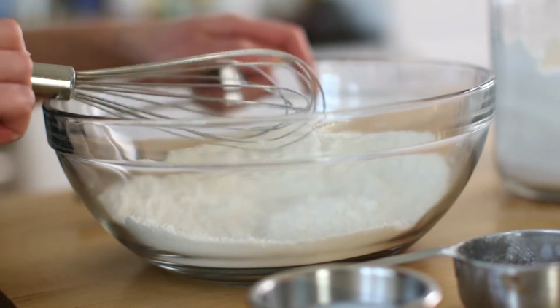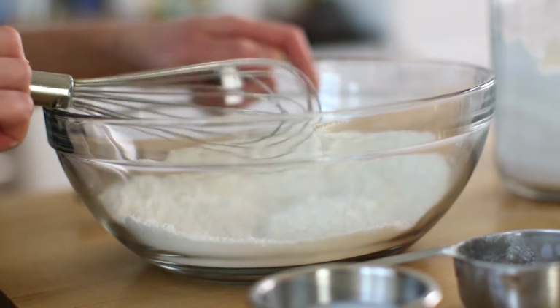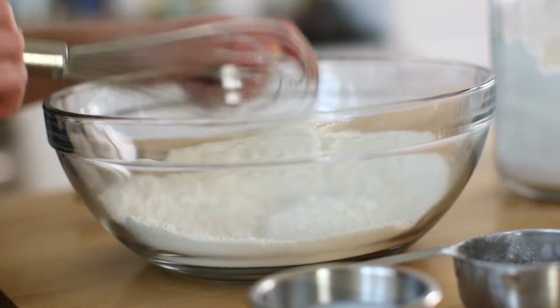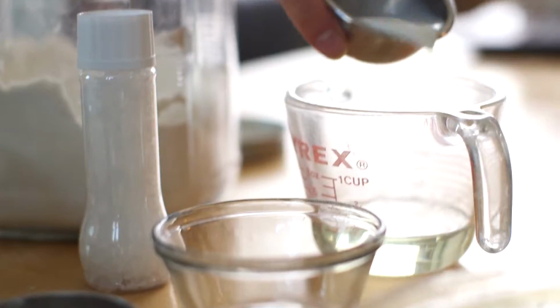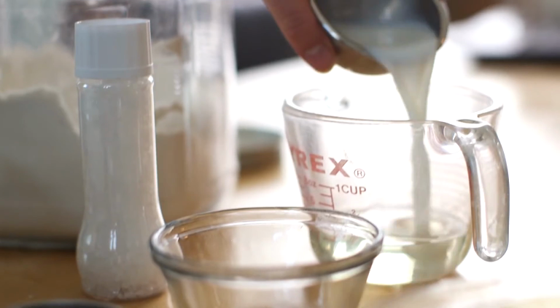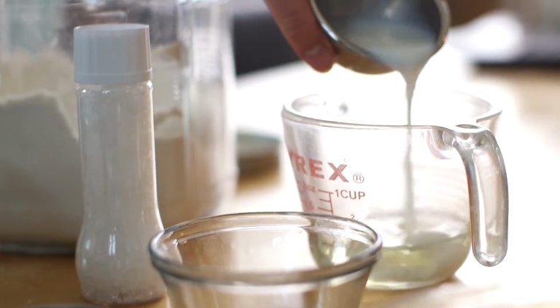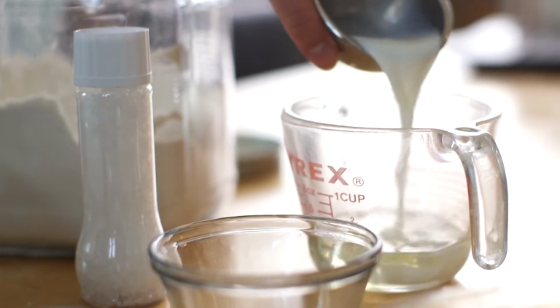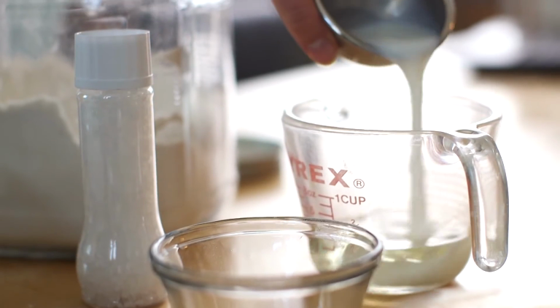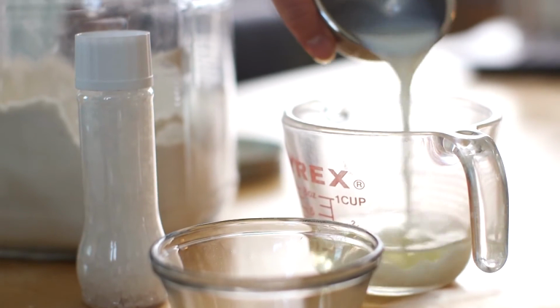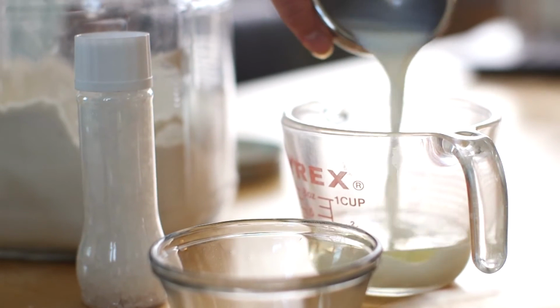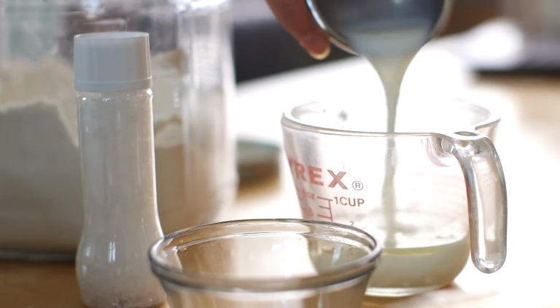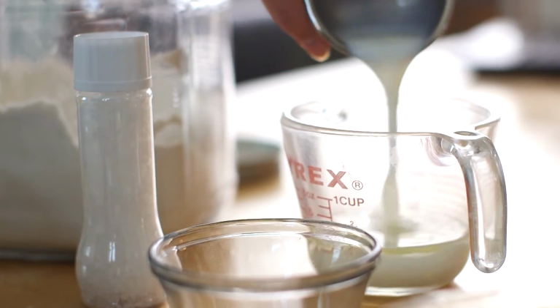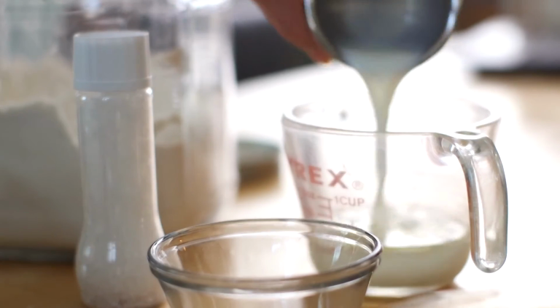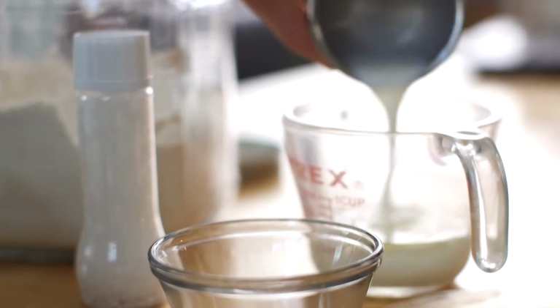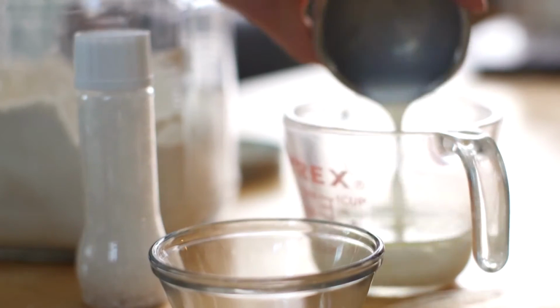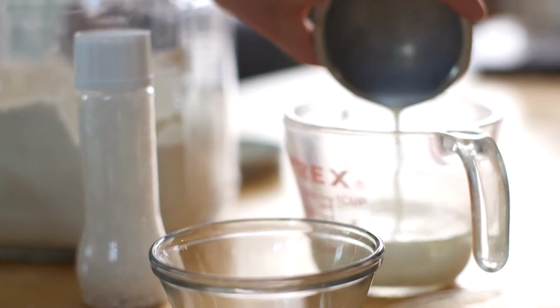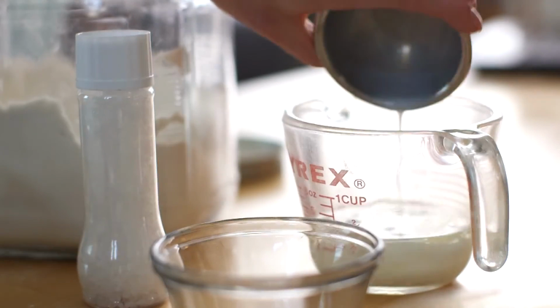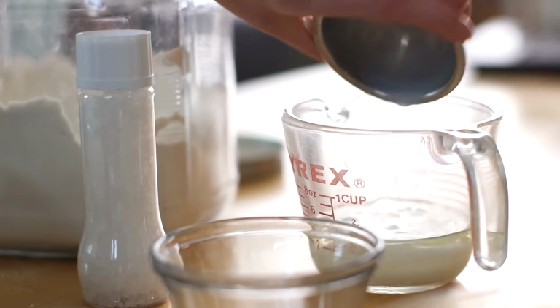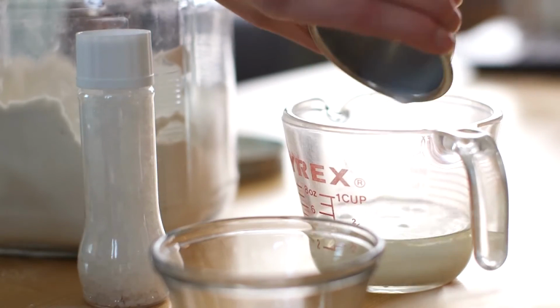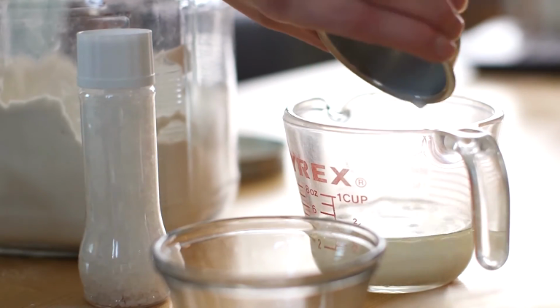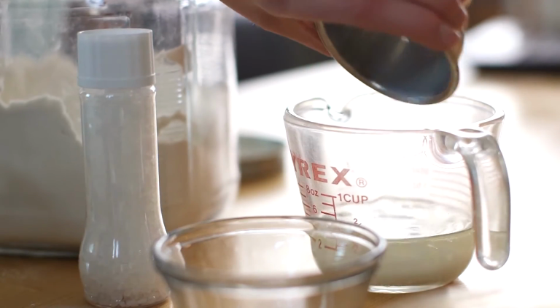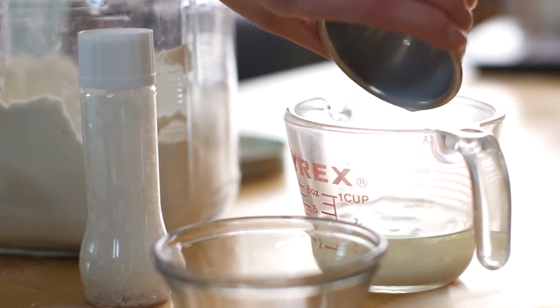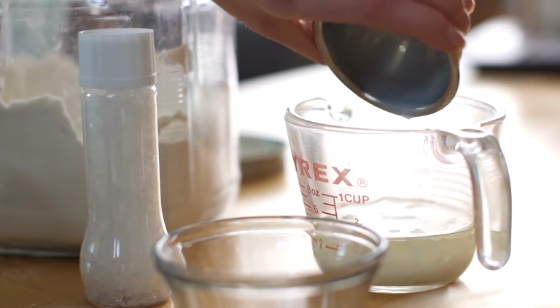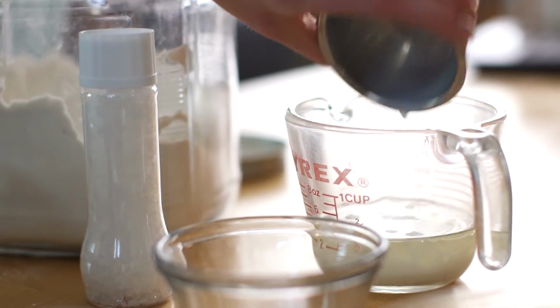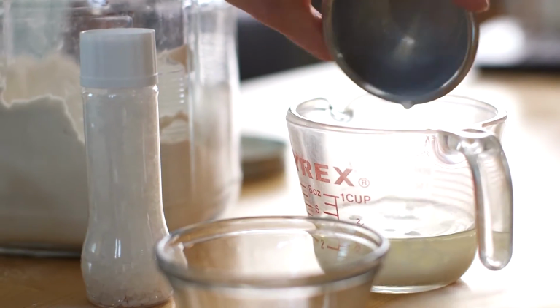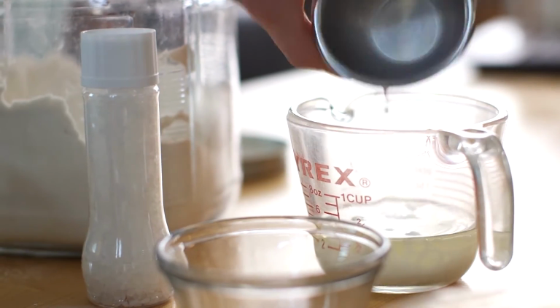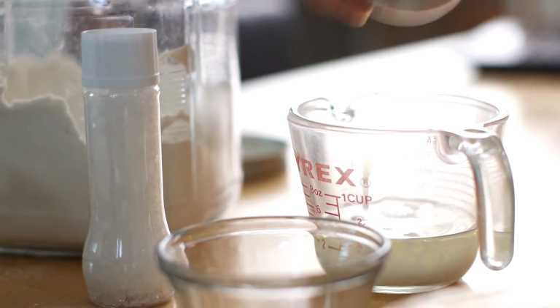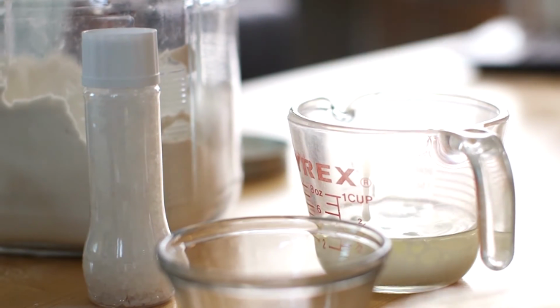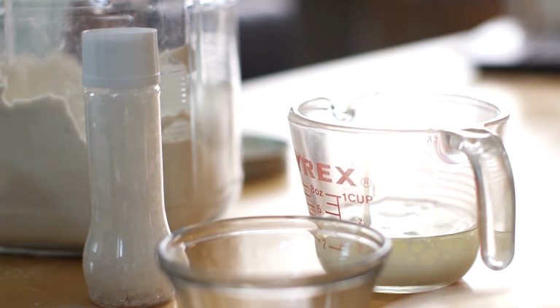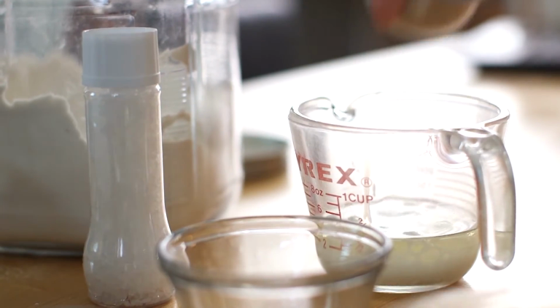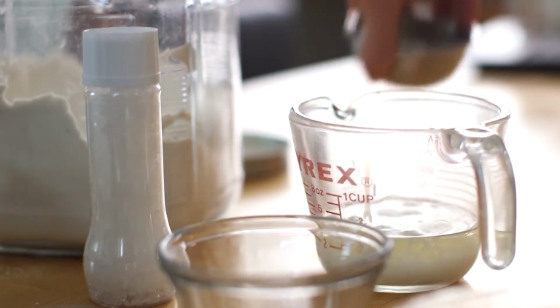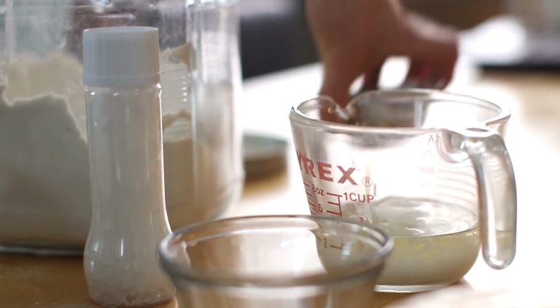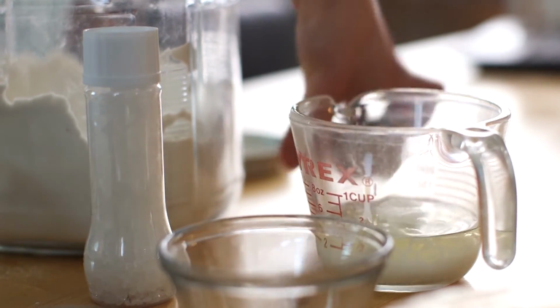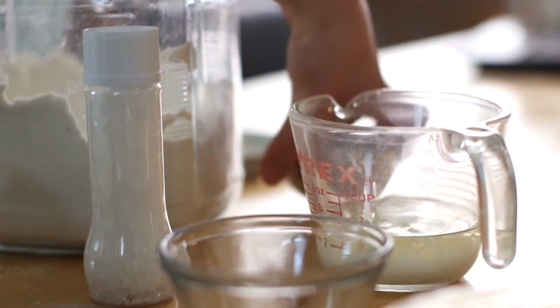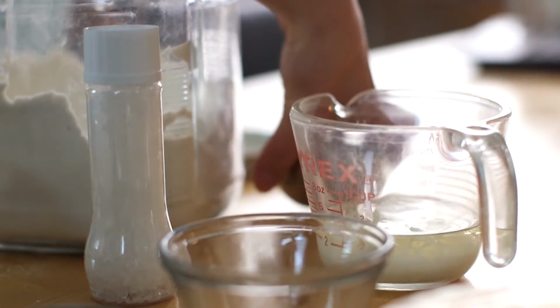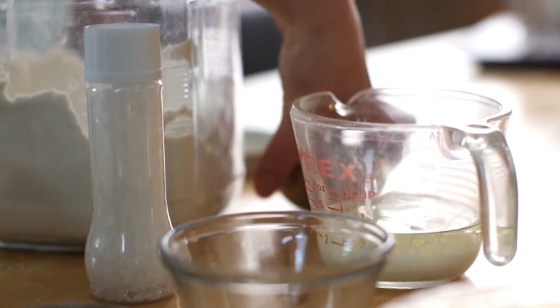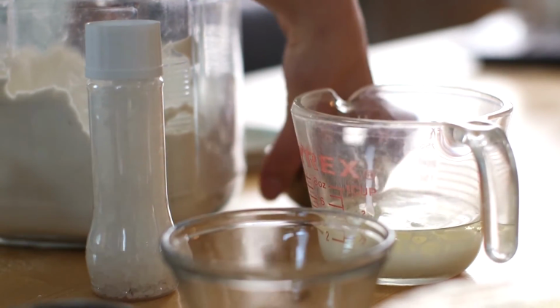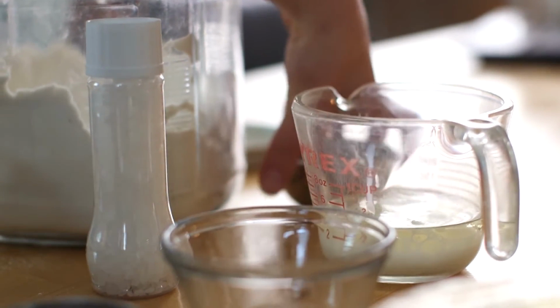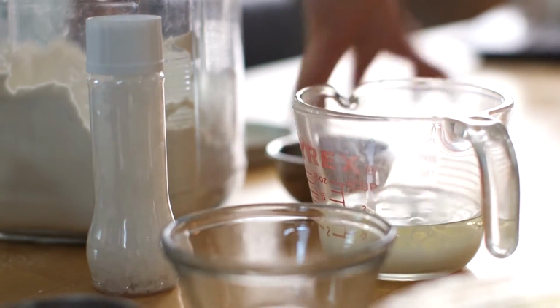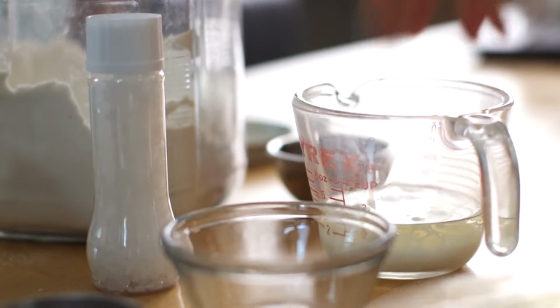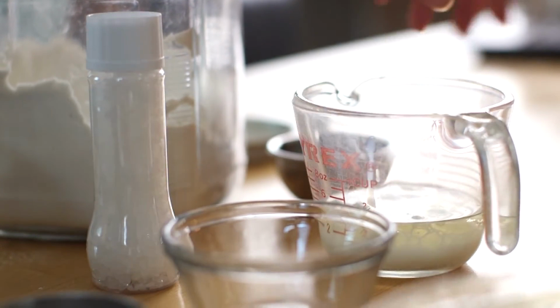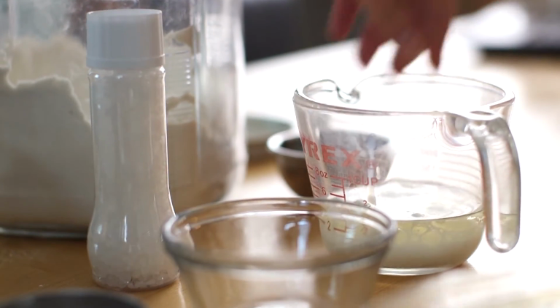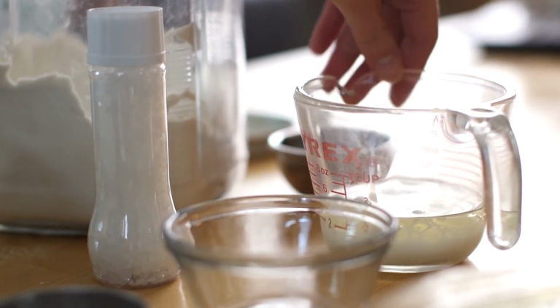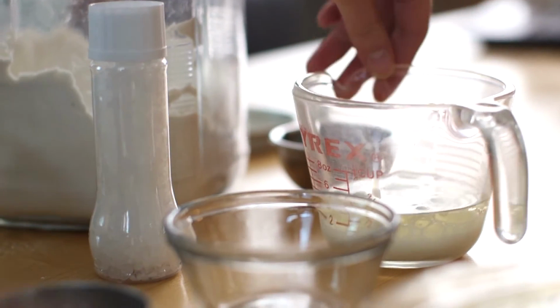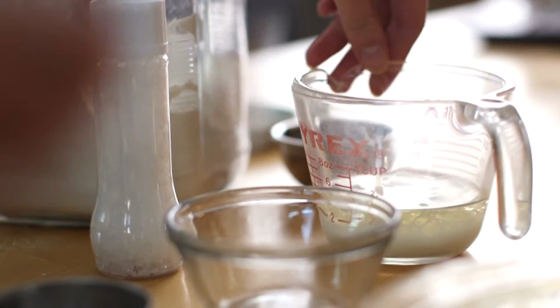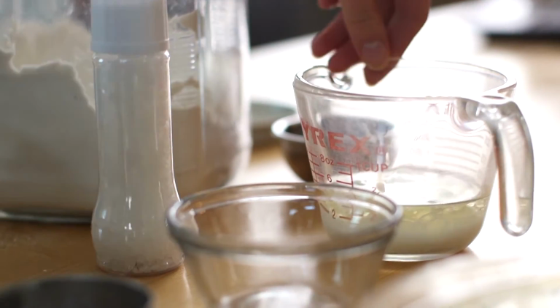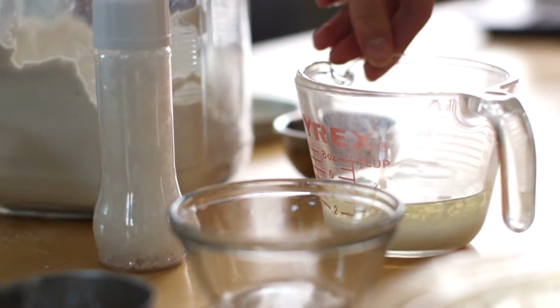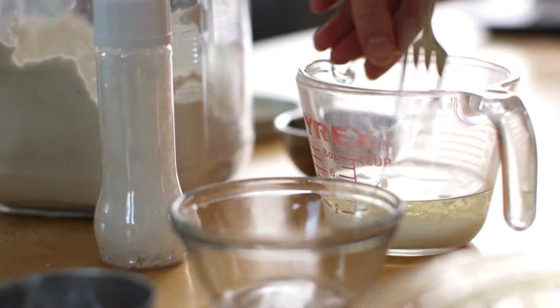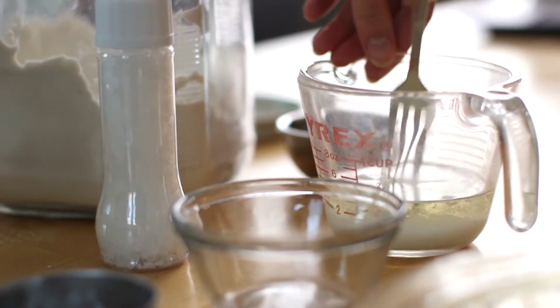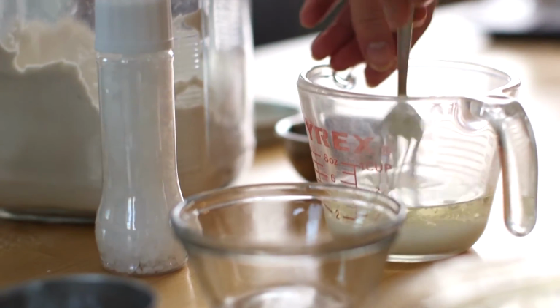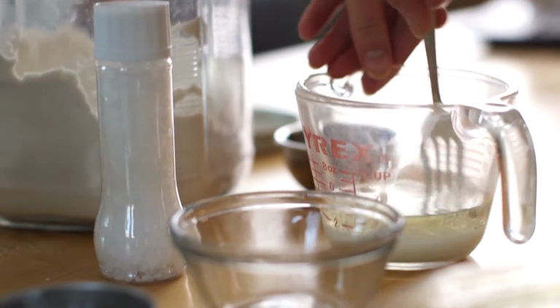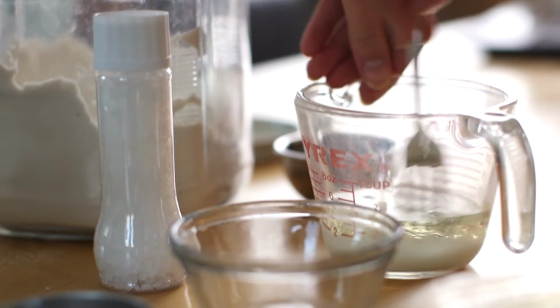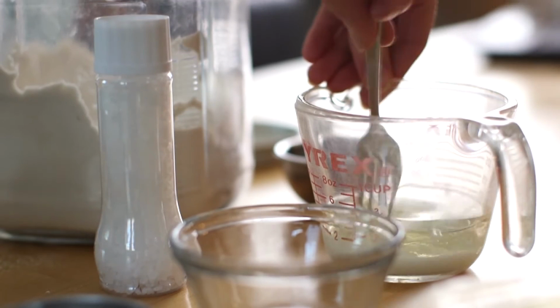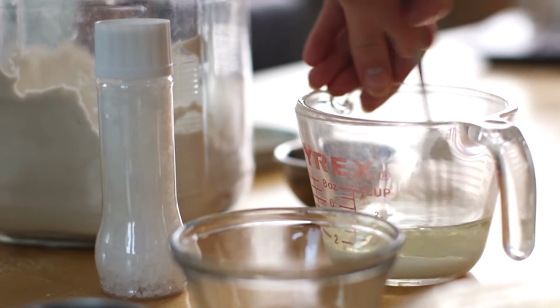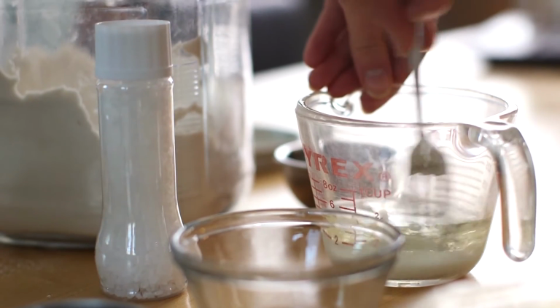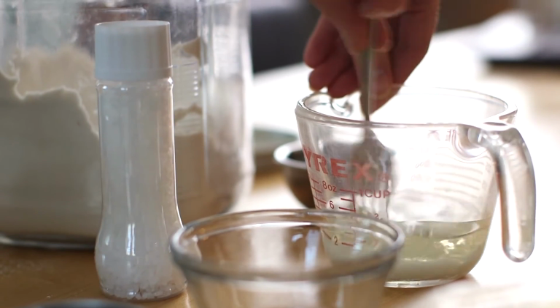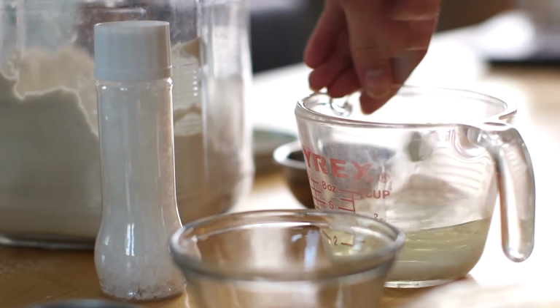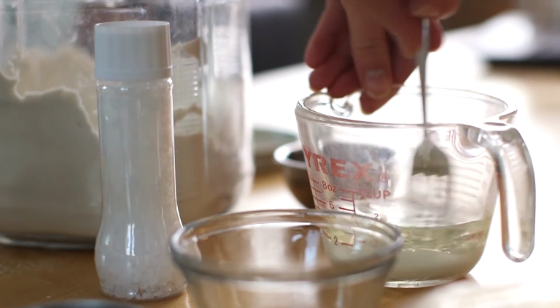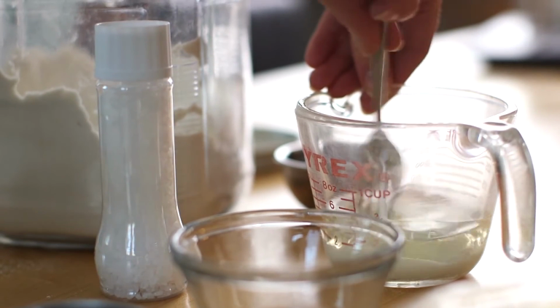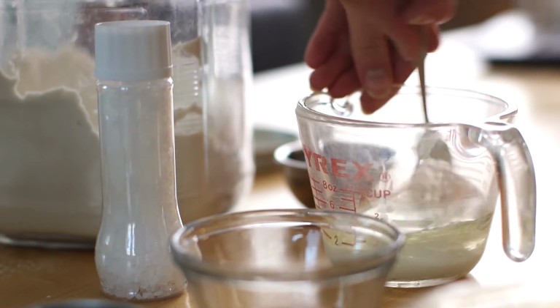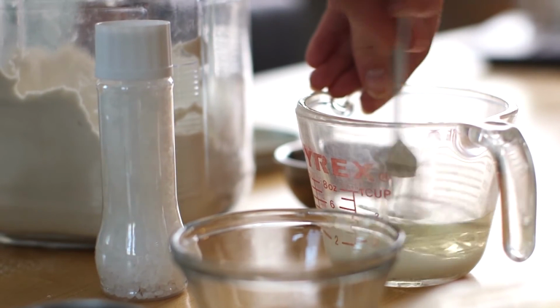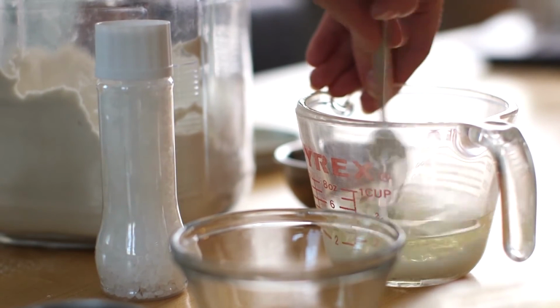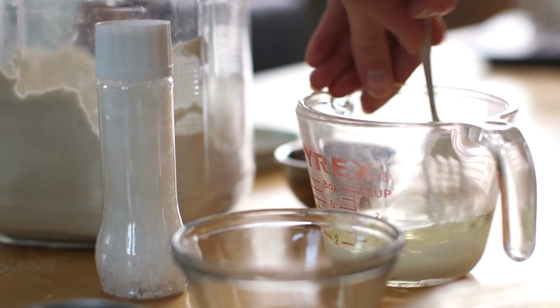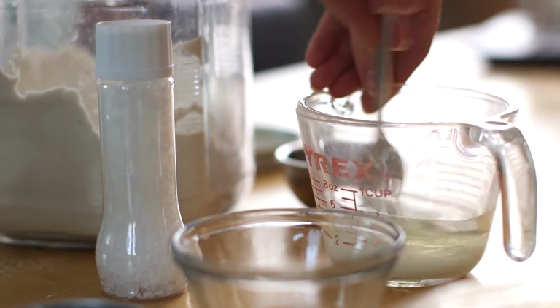Next, add a third of a cup of milk to a half a cup of oil. I like to use canola oil. And just gently mix that together.